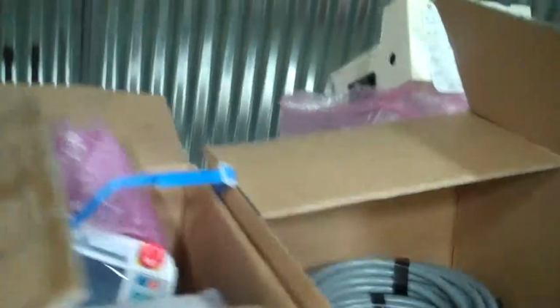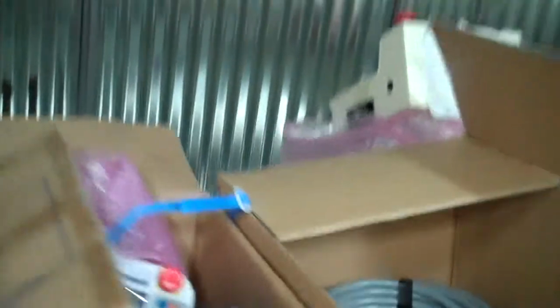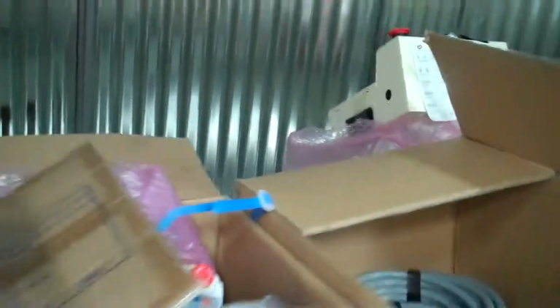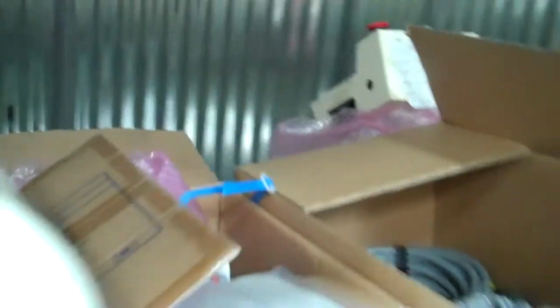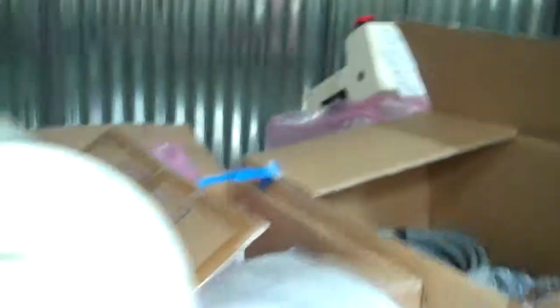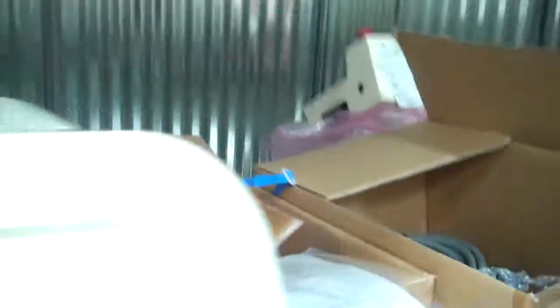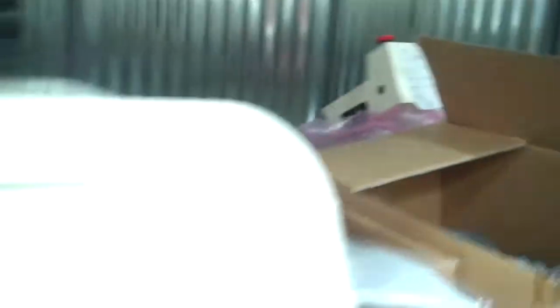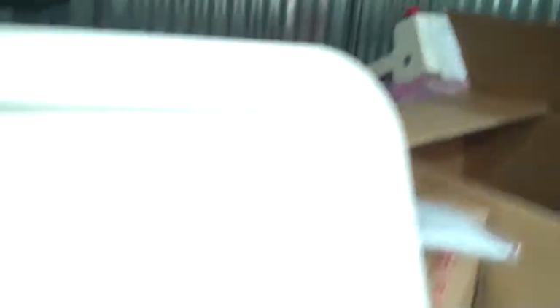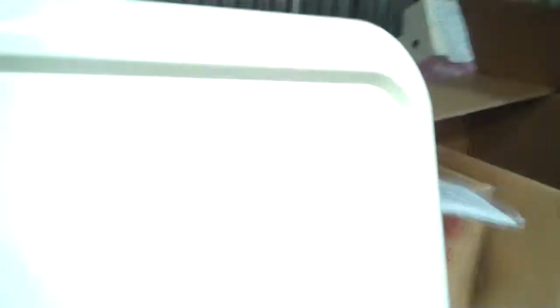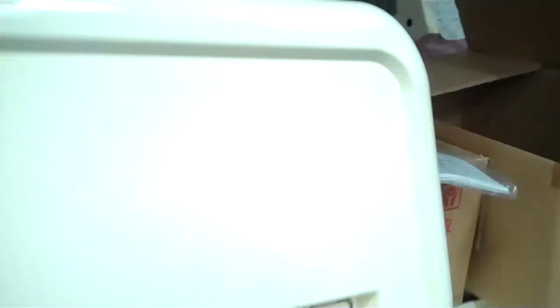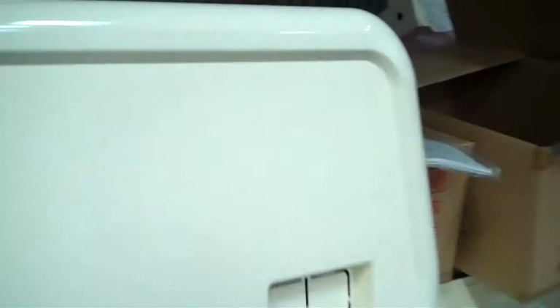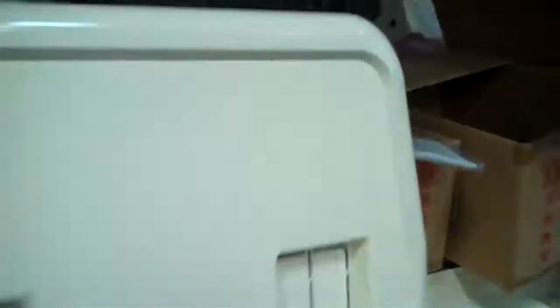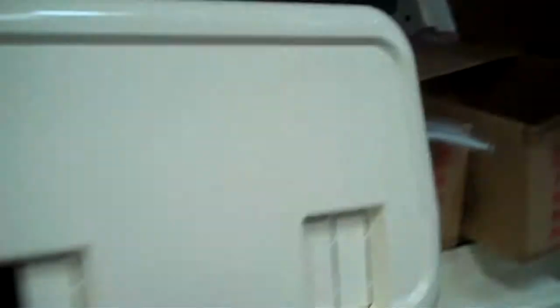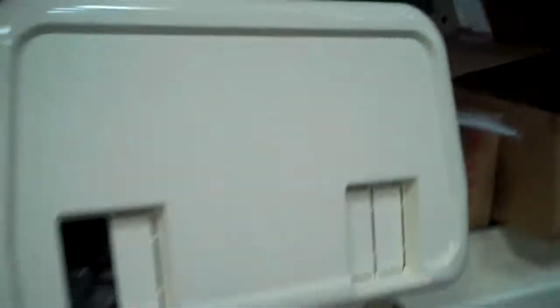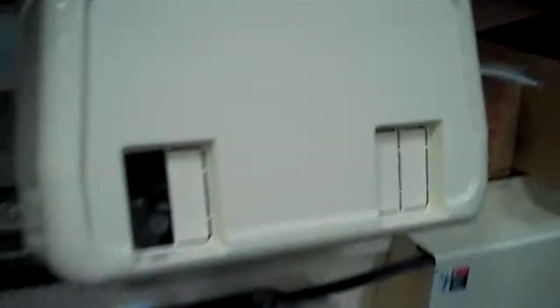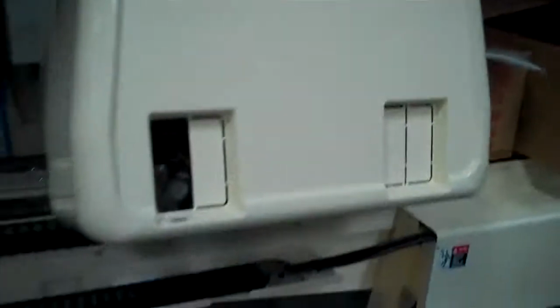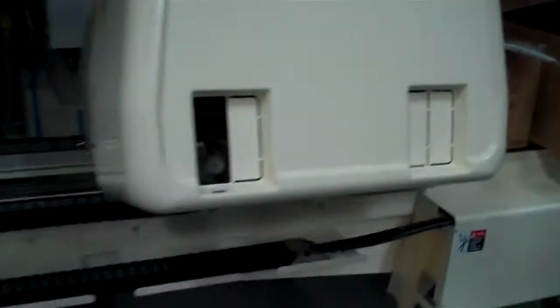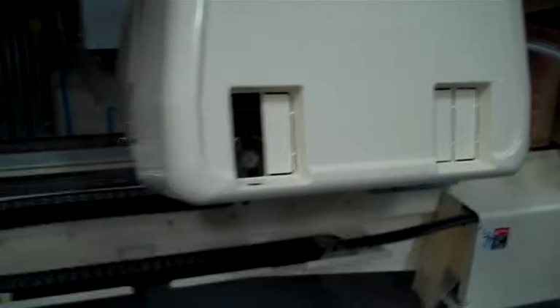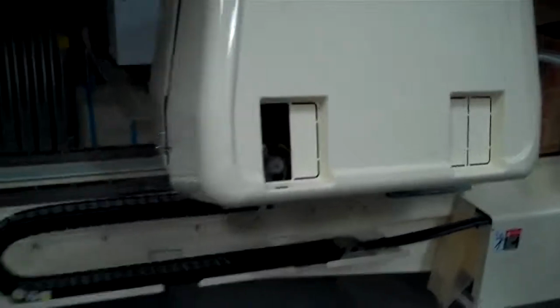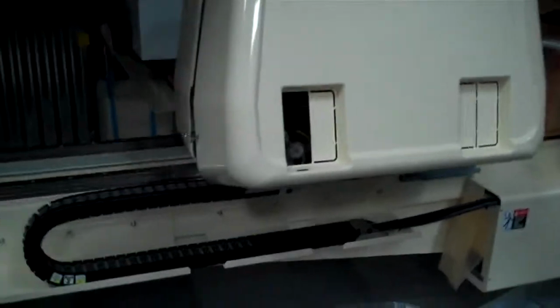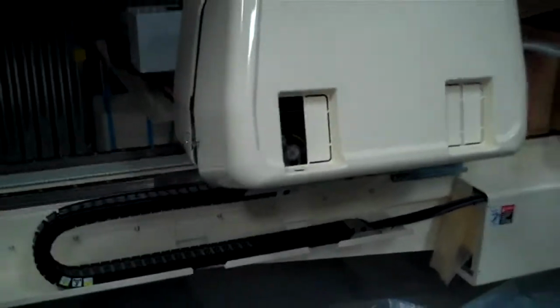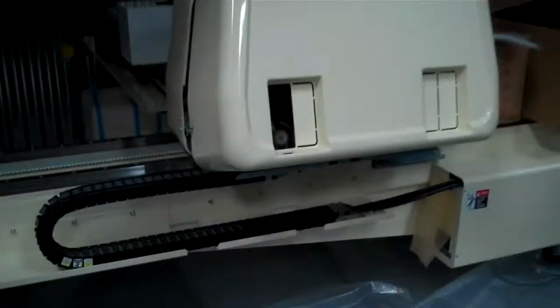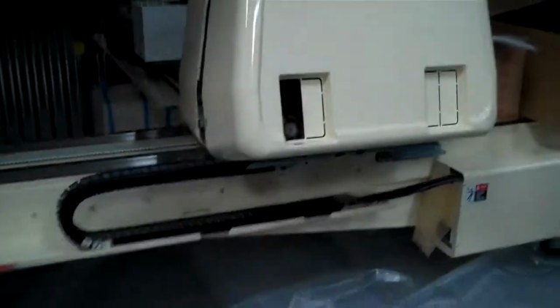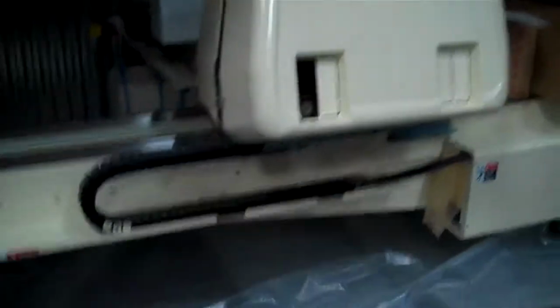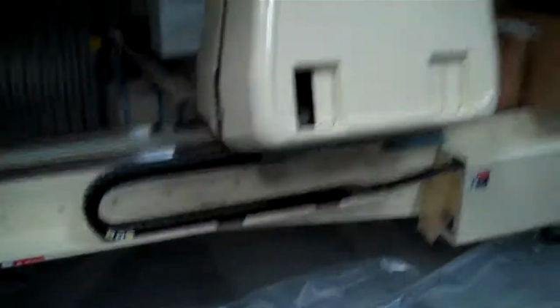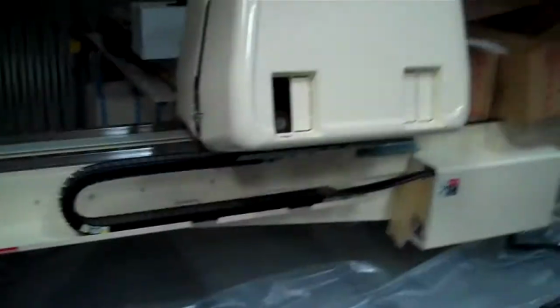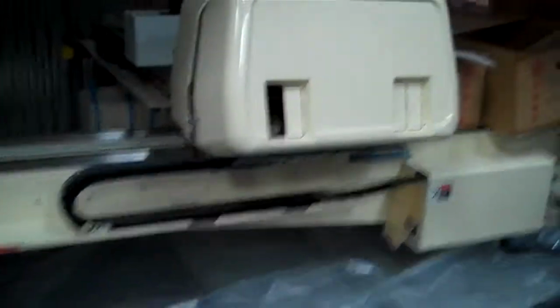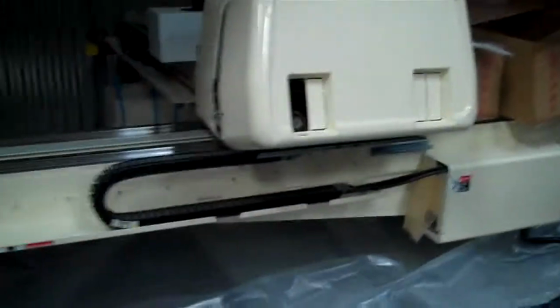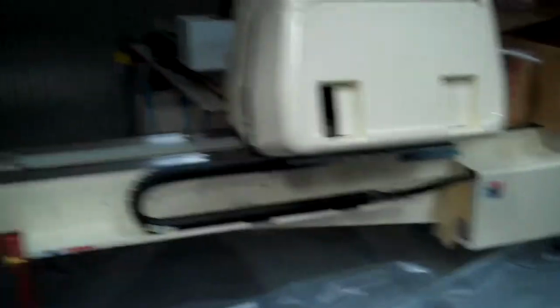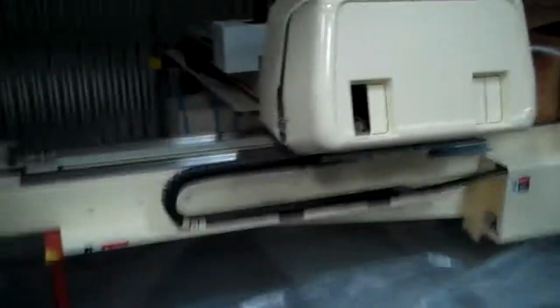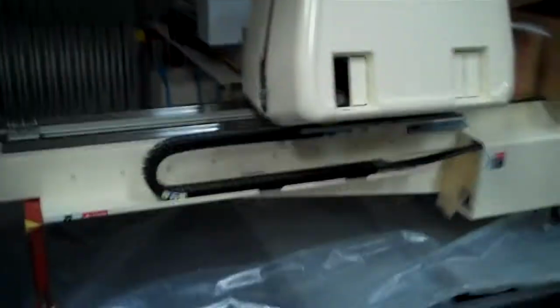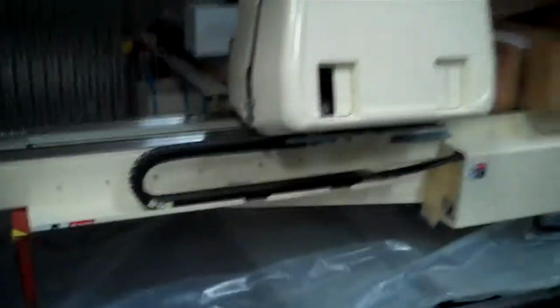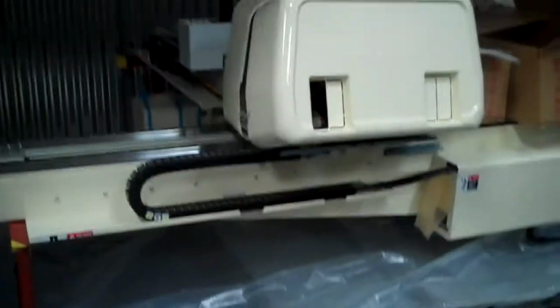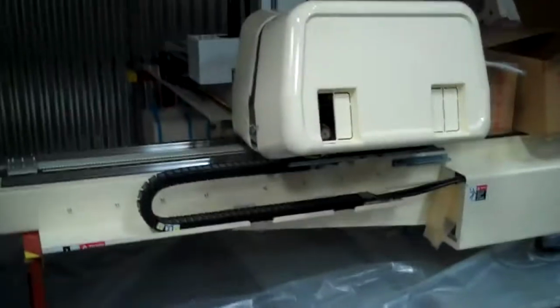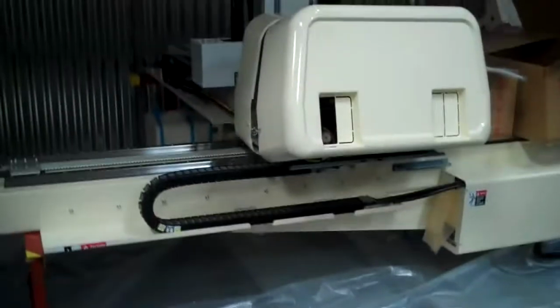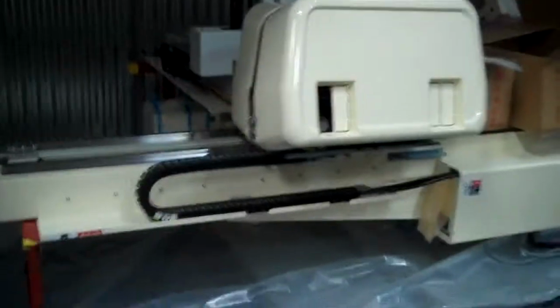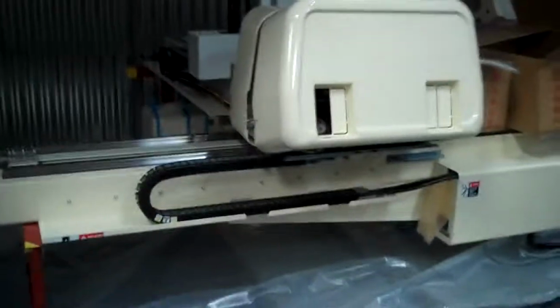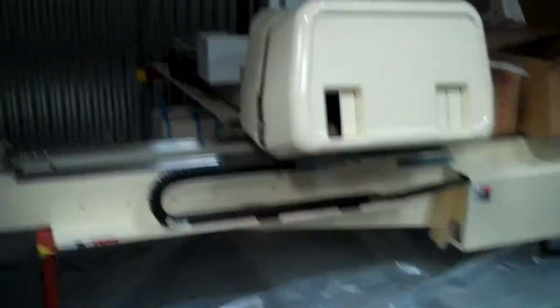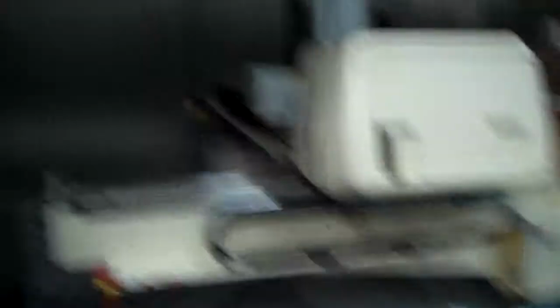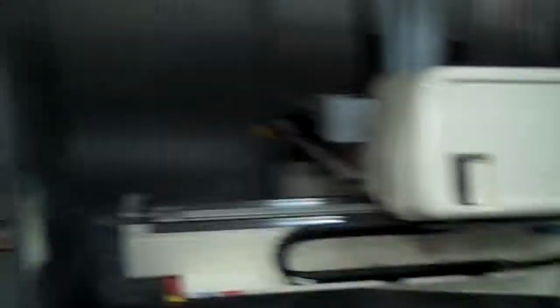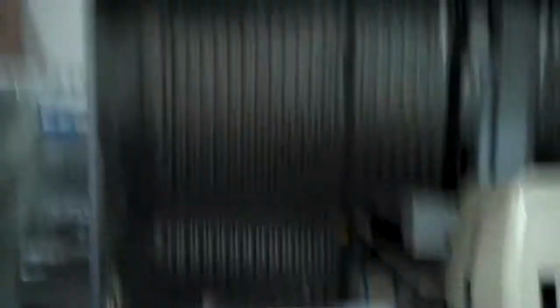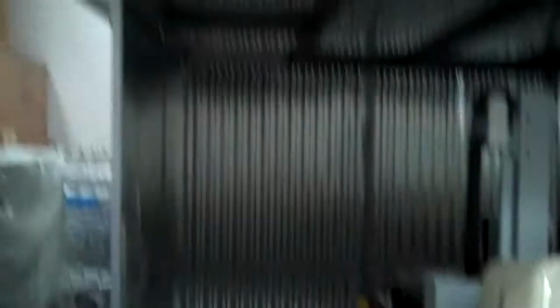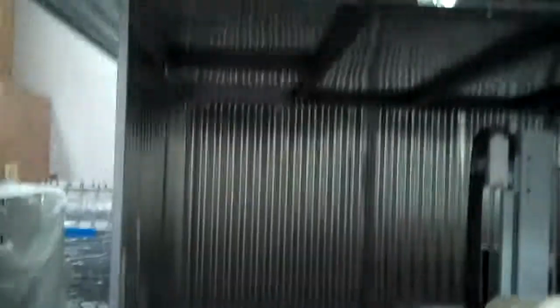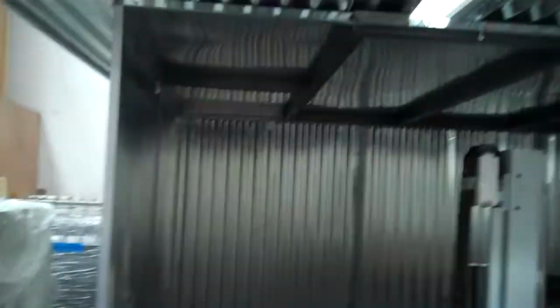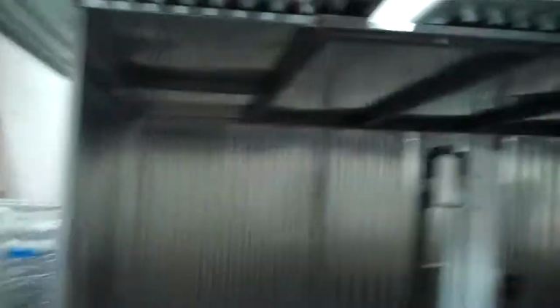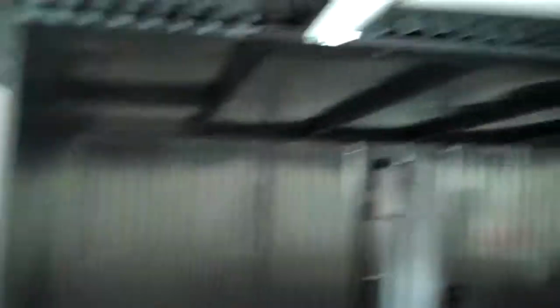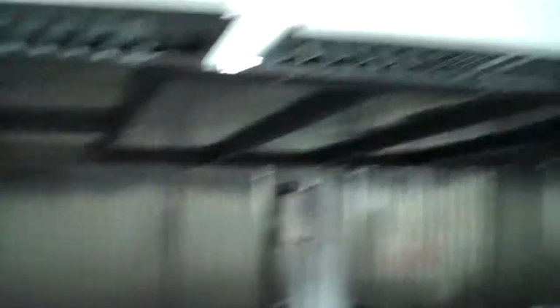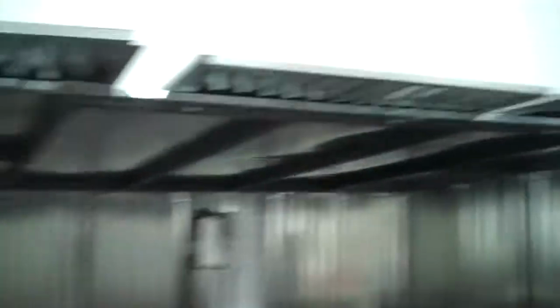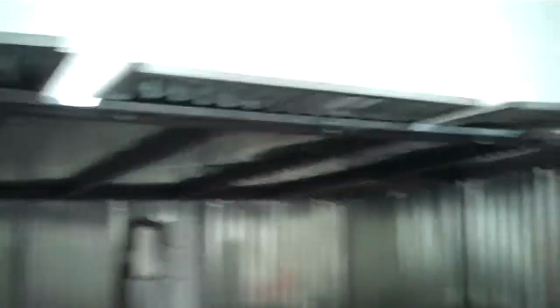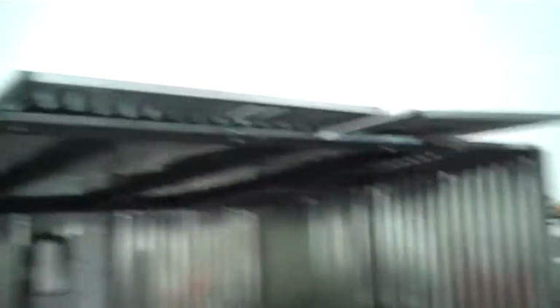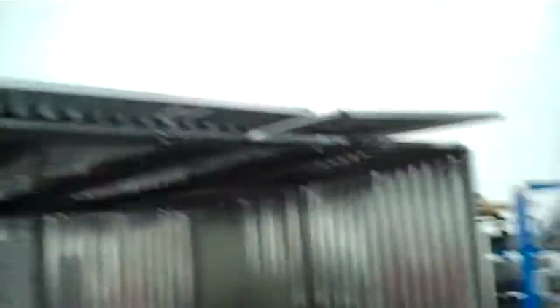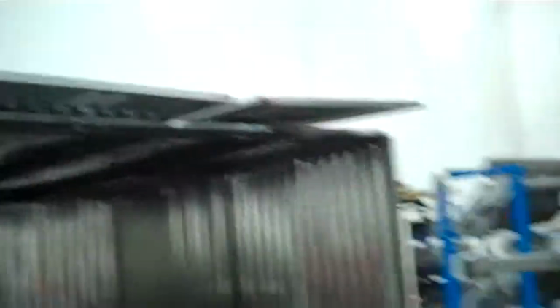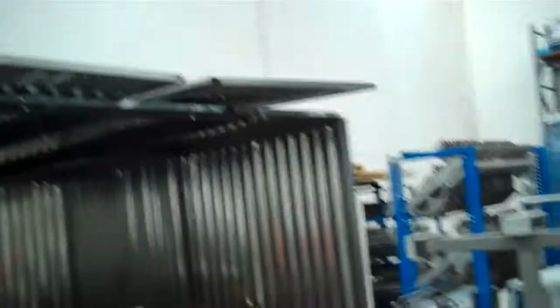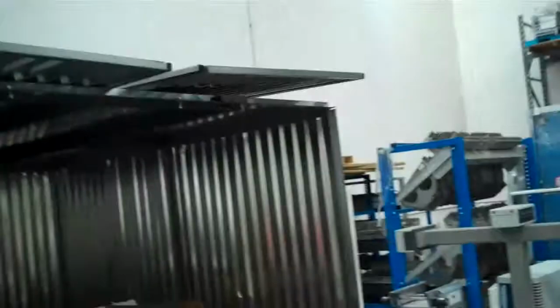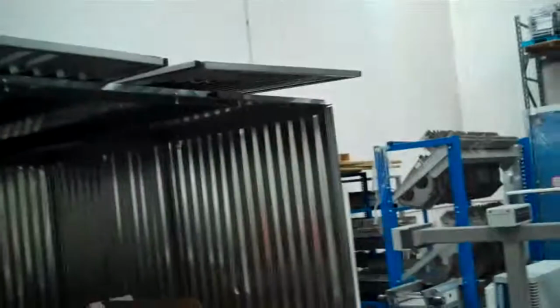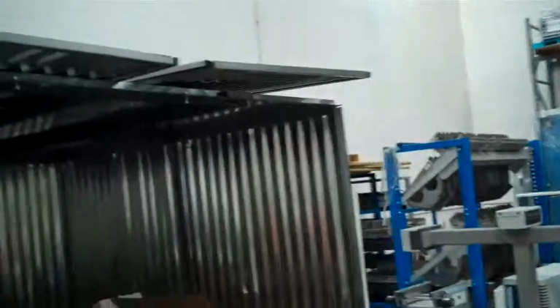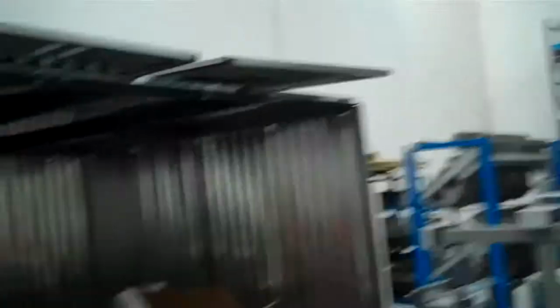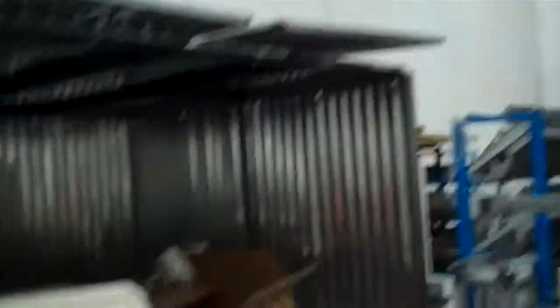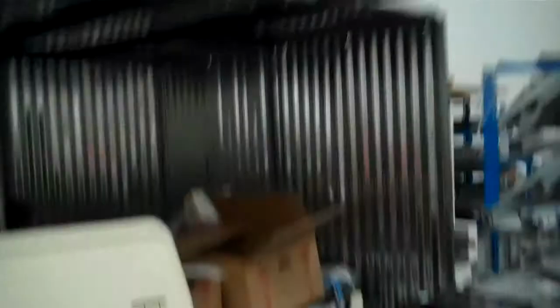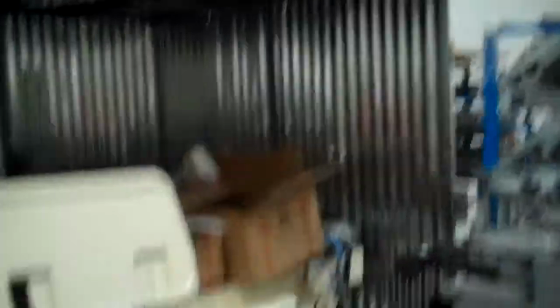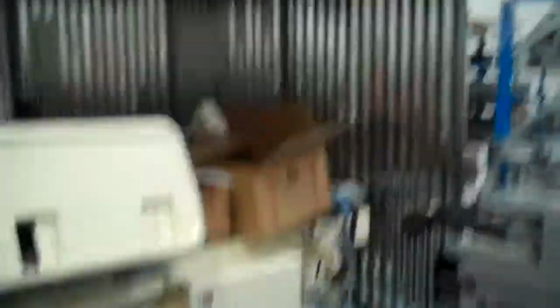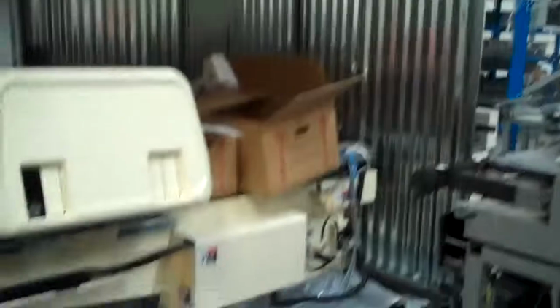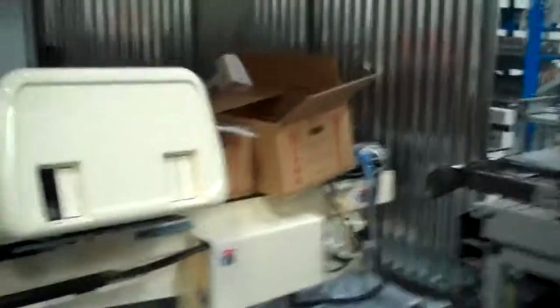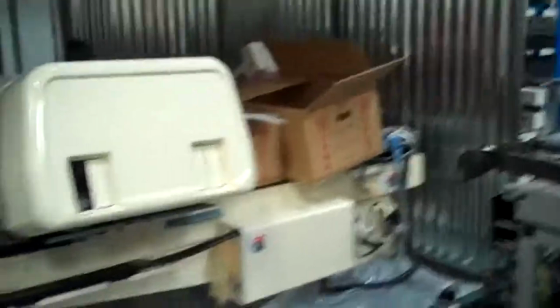So this is unit number one in this shipping container here.